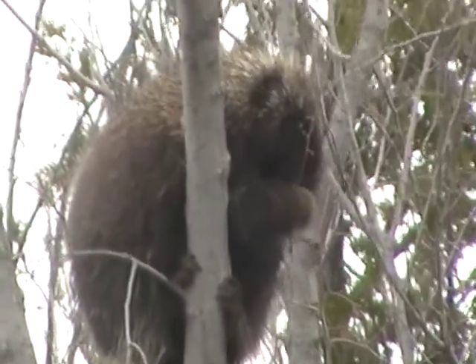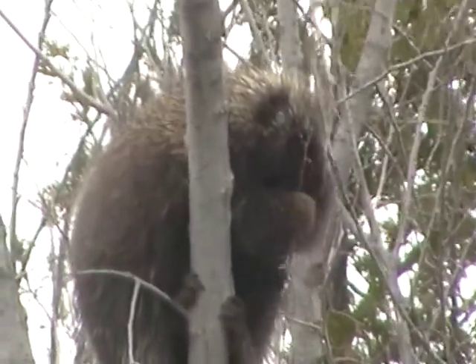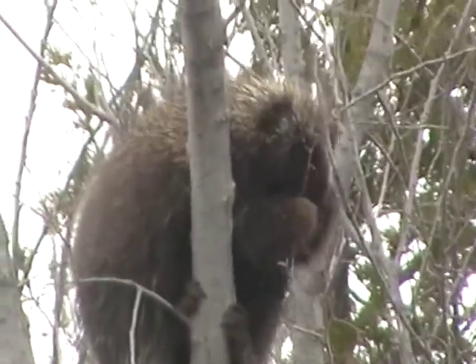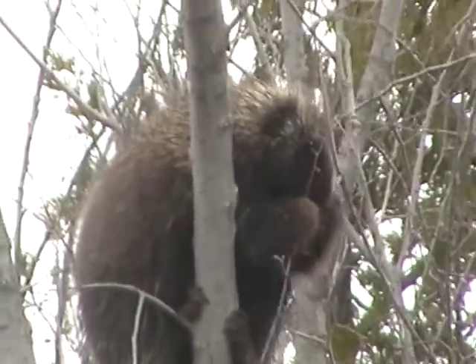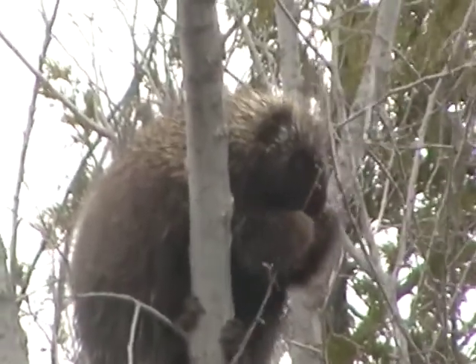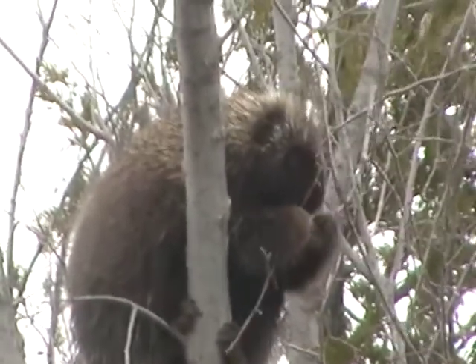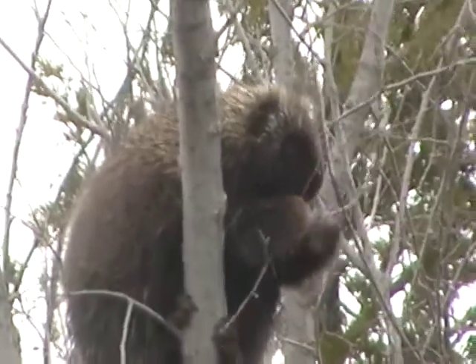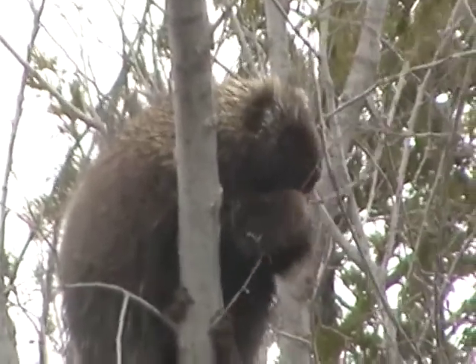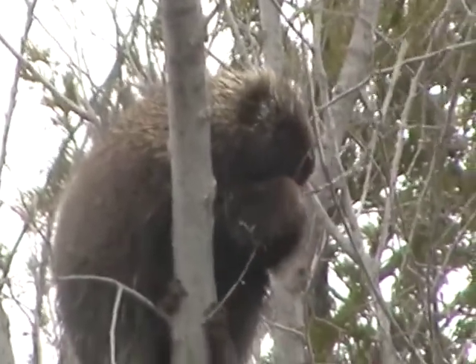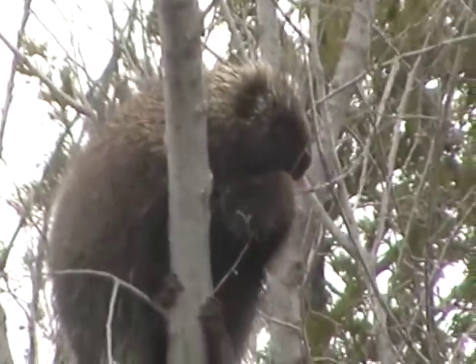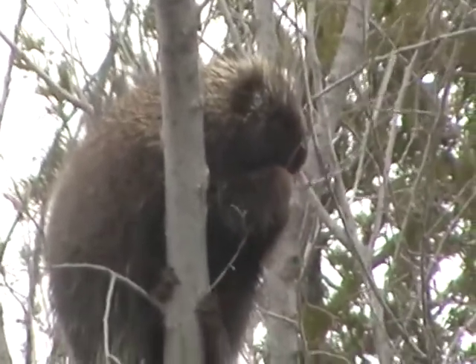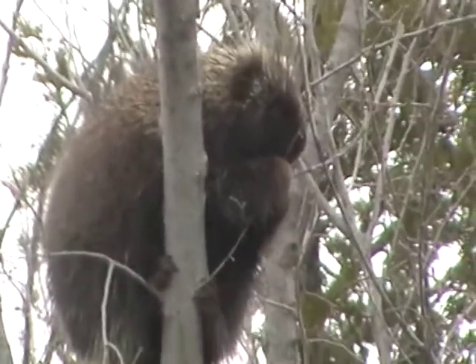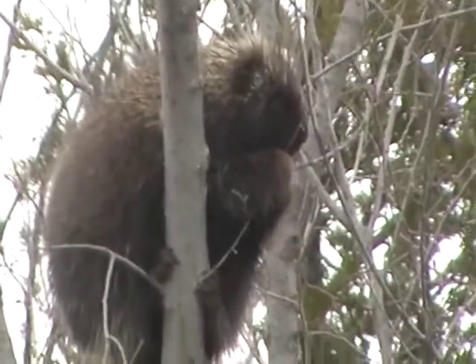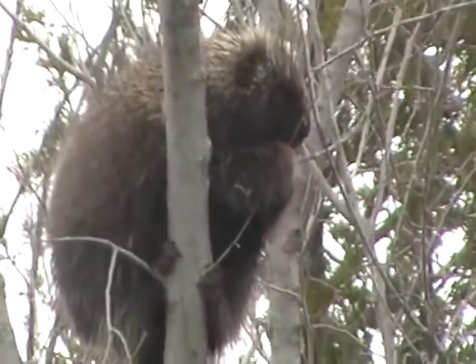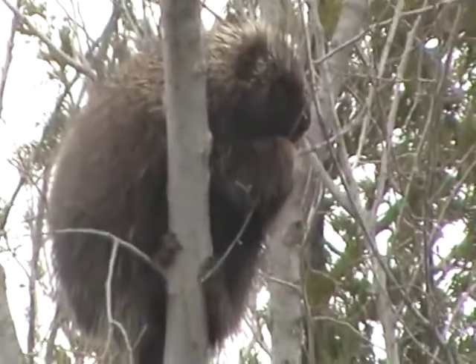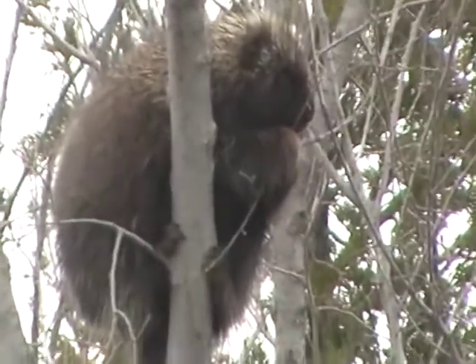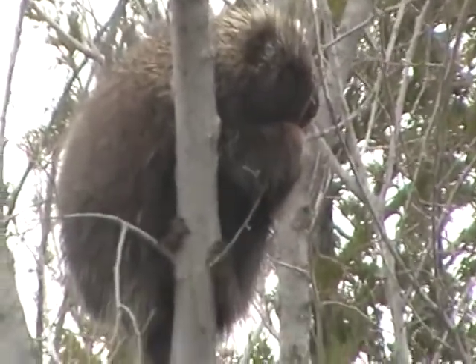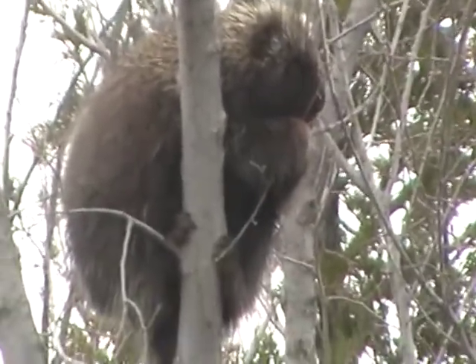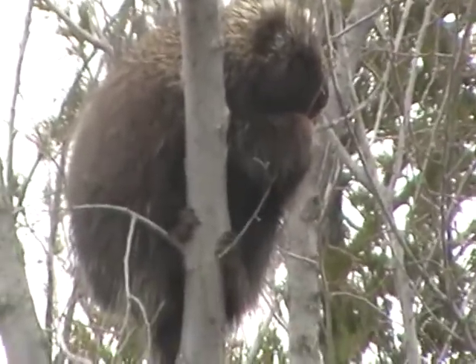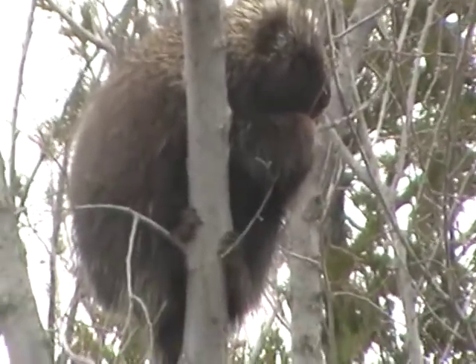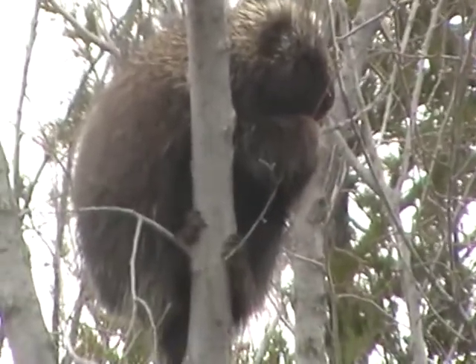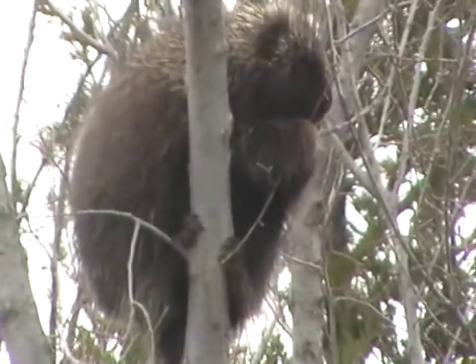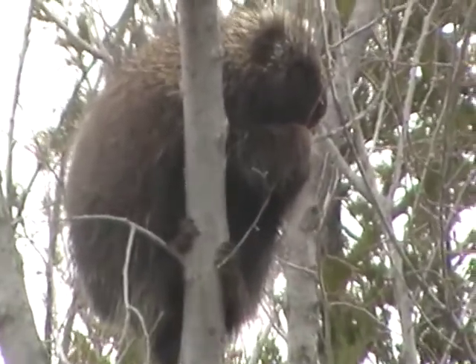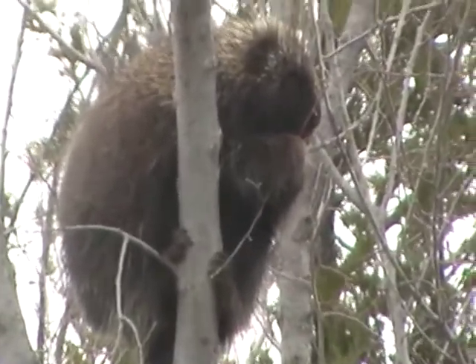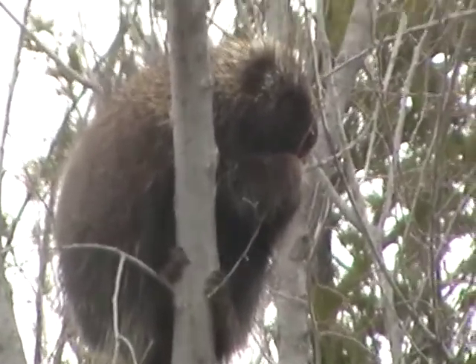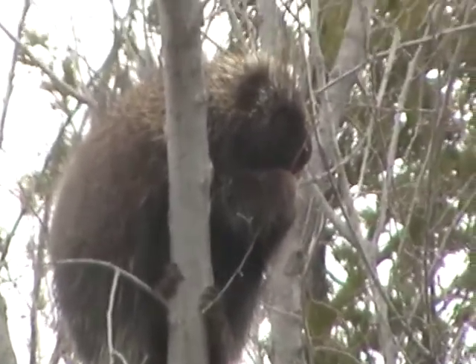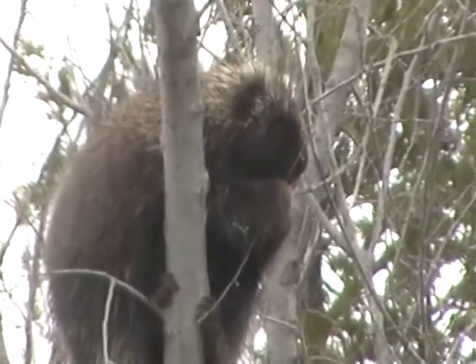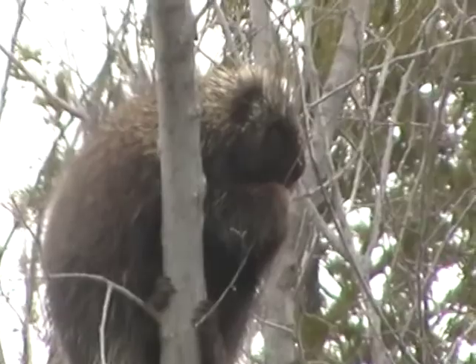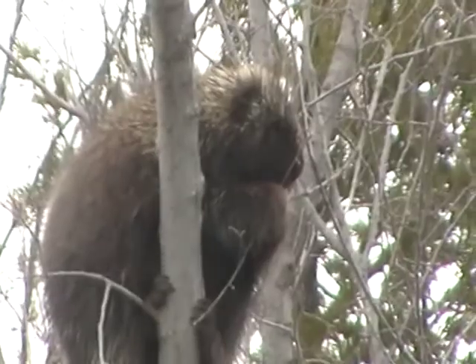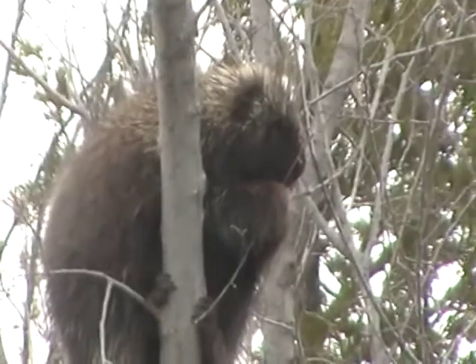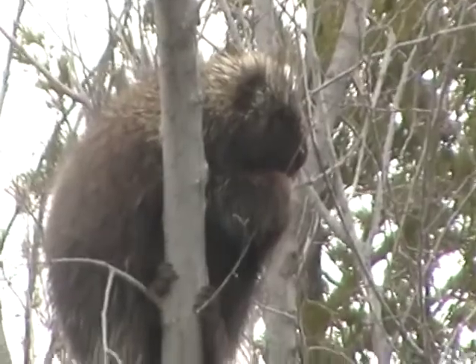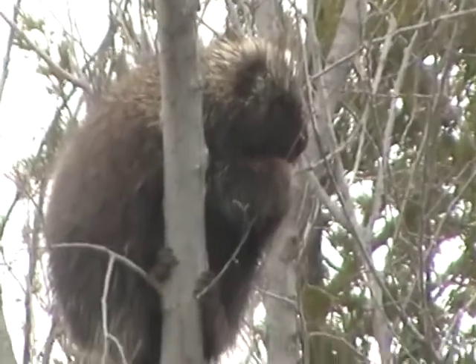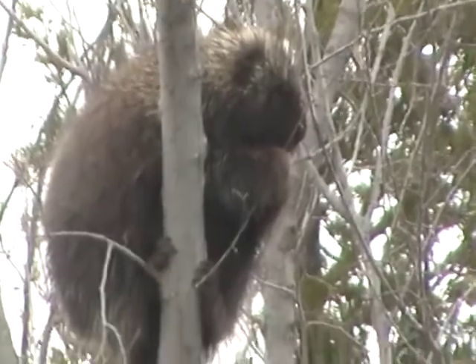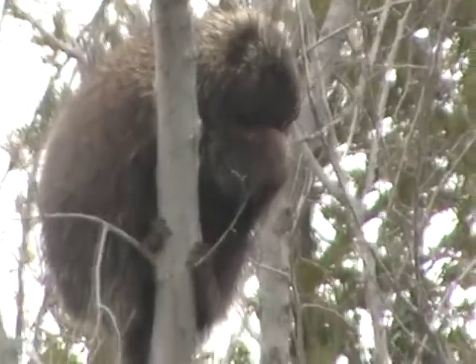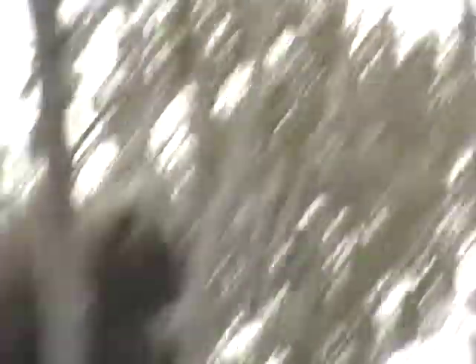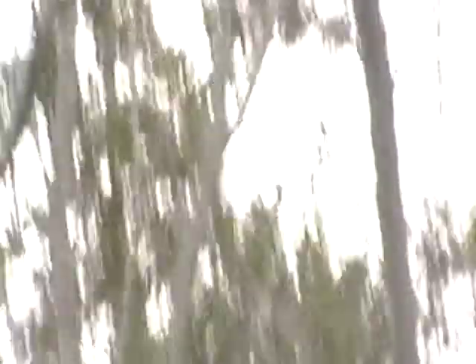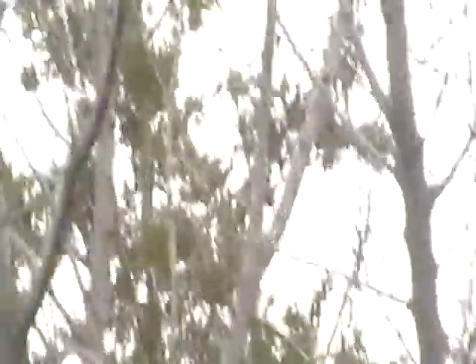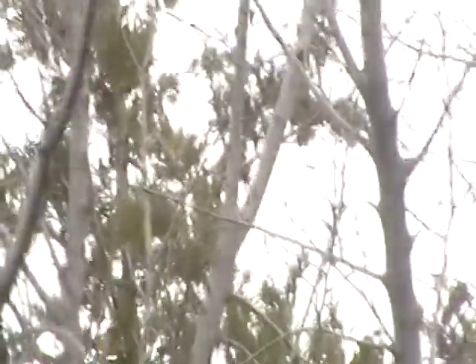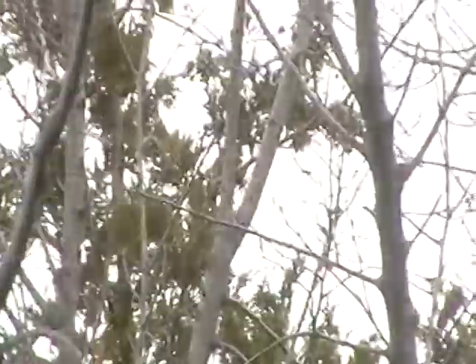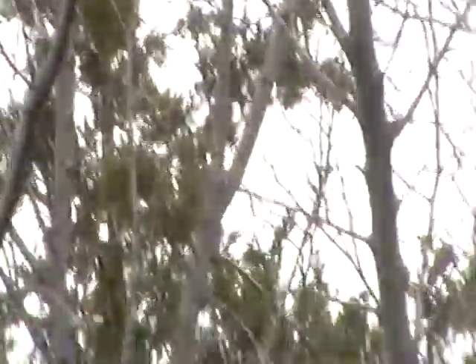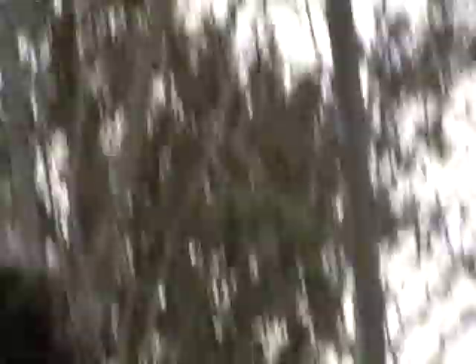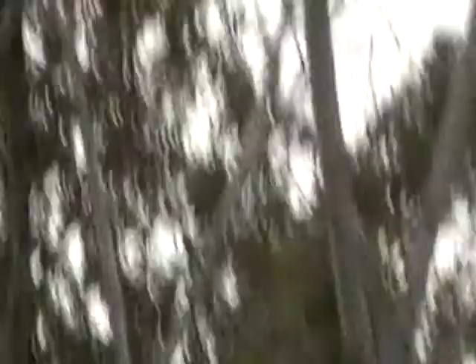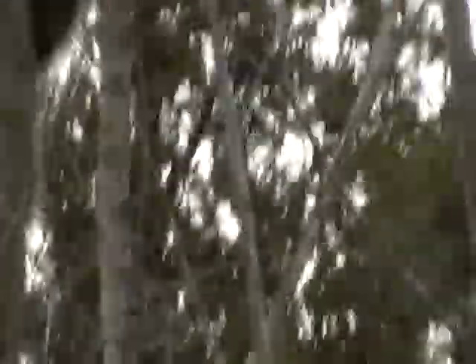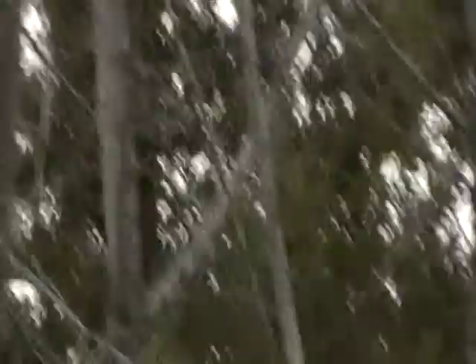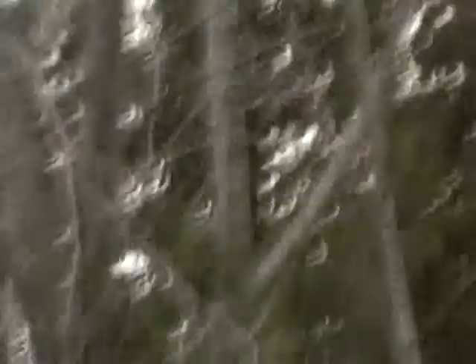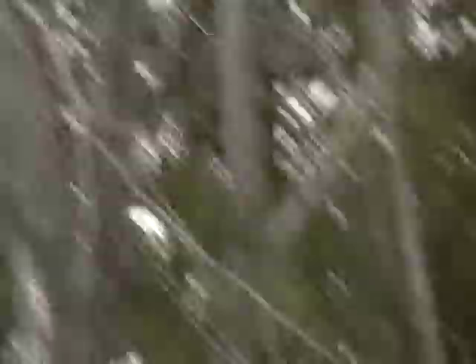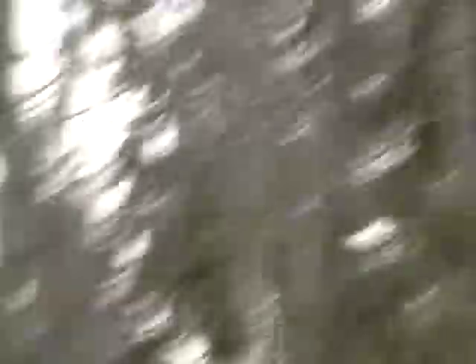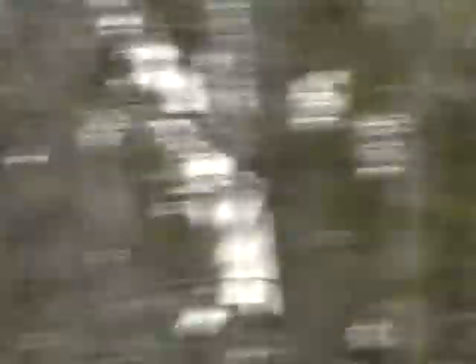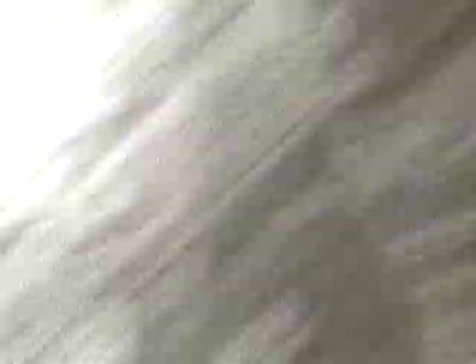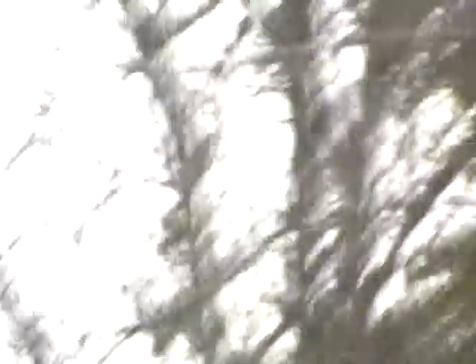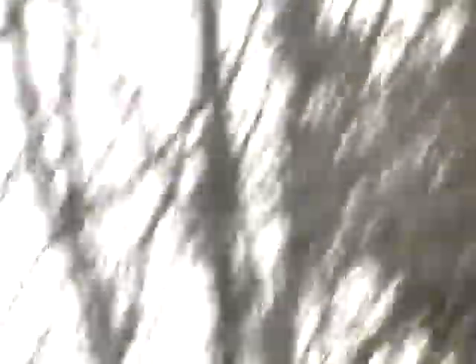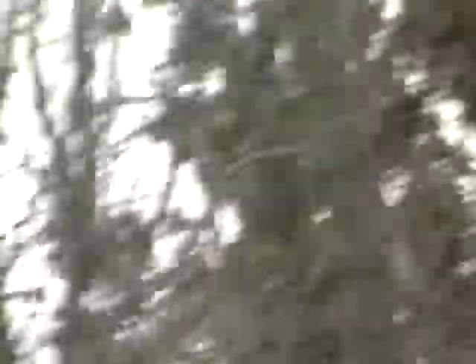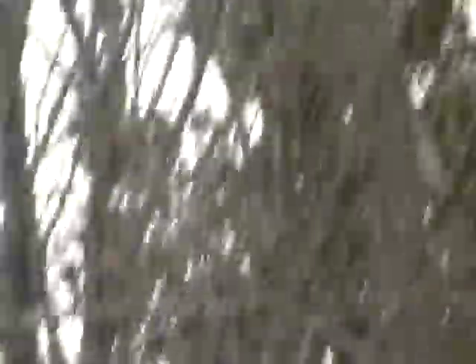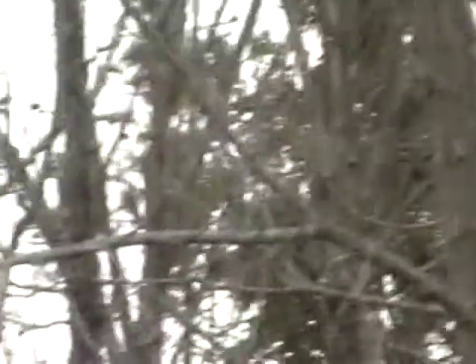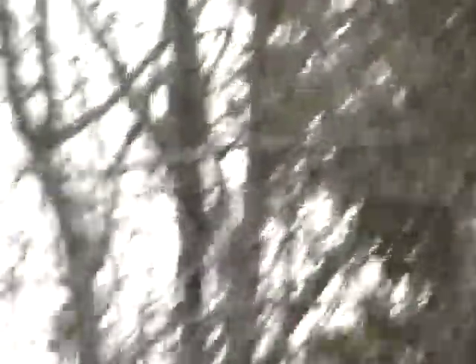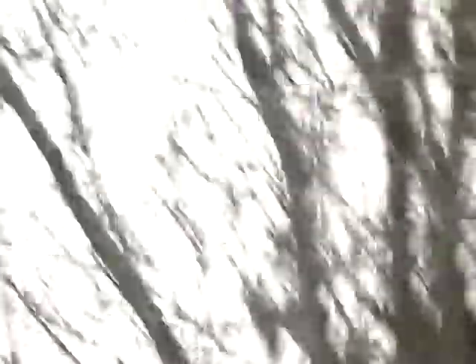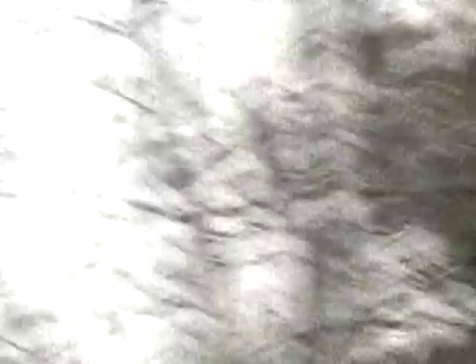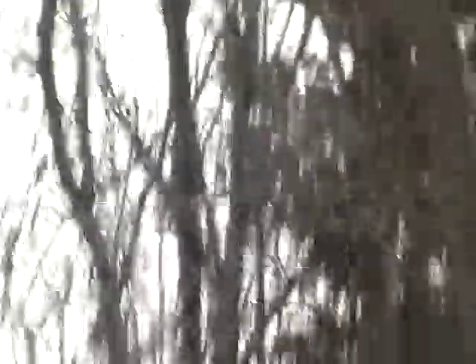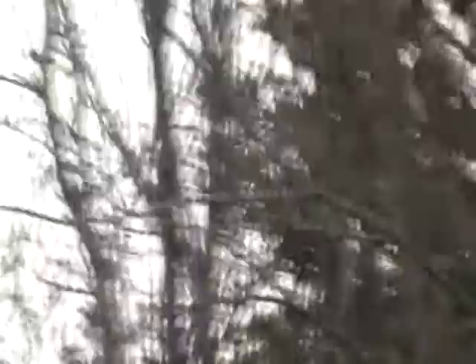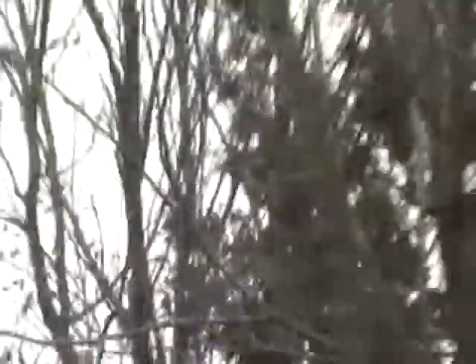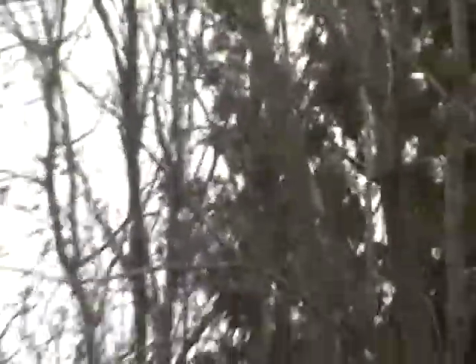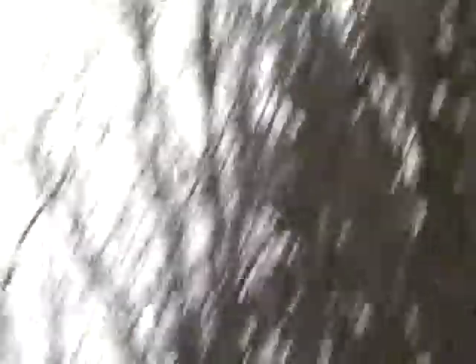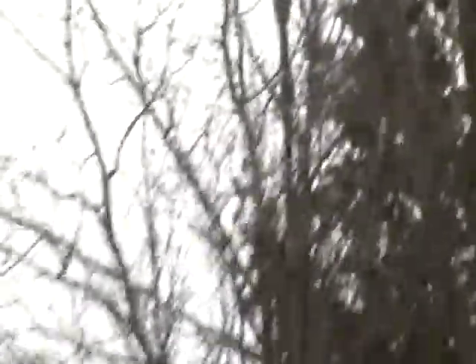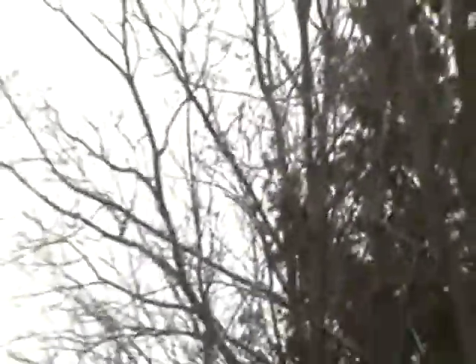He is adorable. I bet you never thought of a porcupine as being adorable, did you?